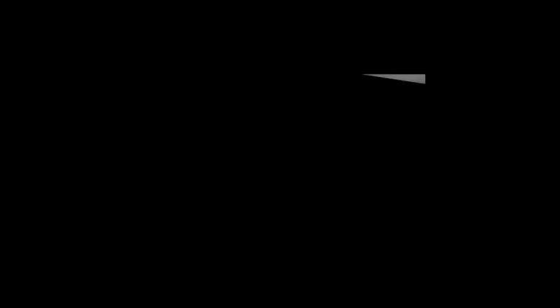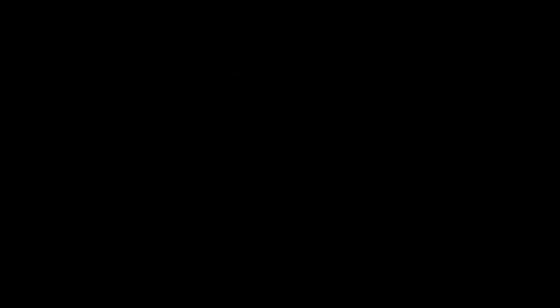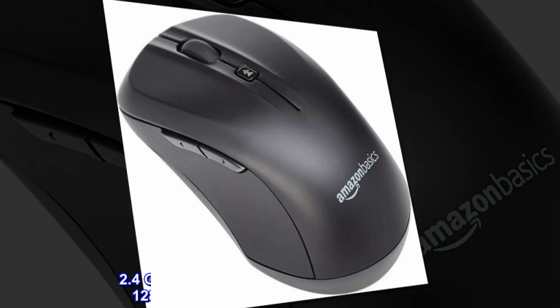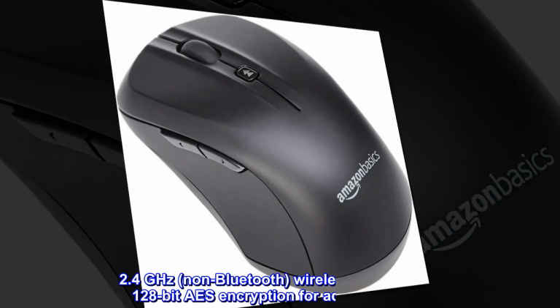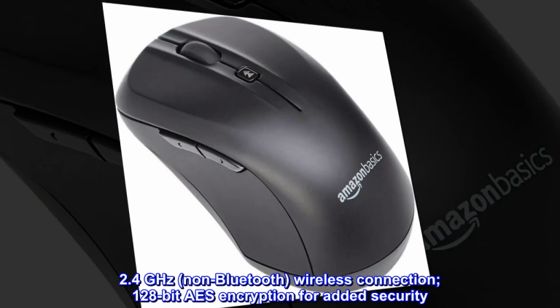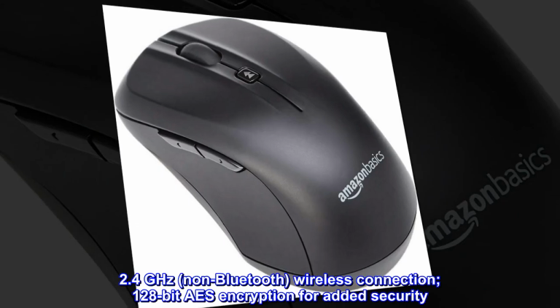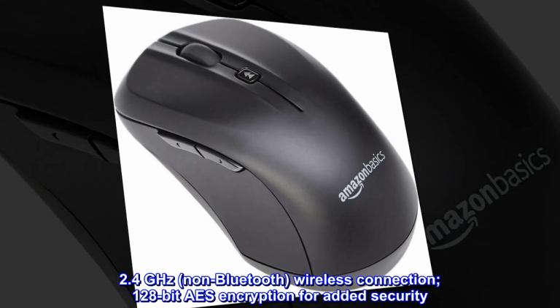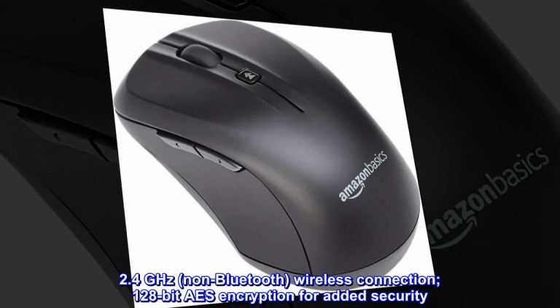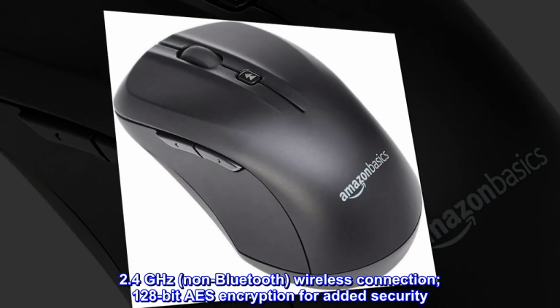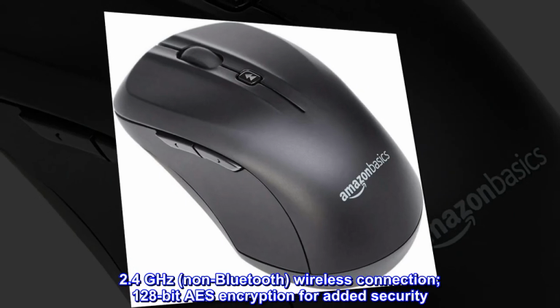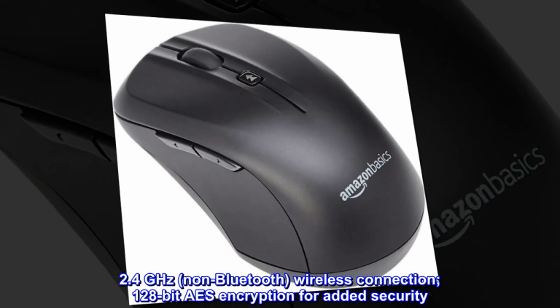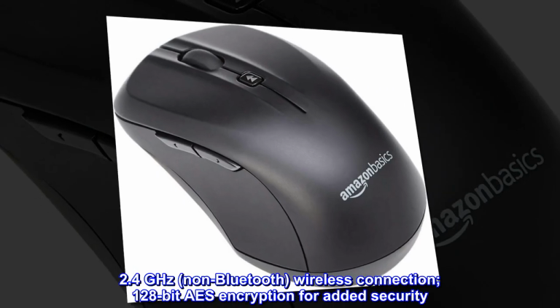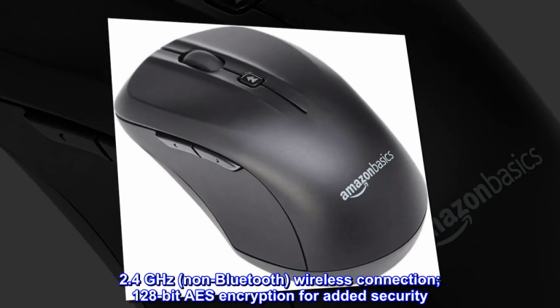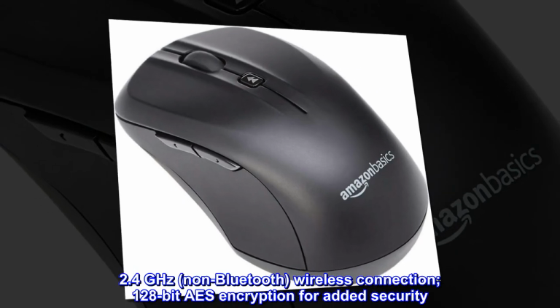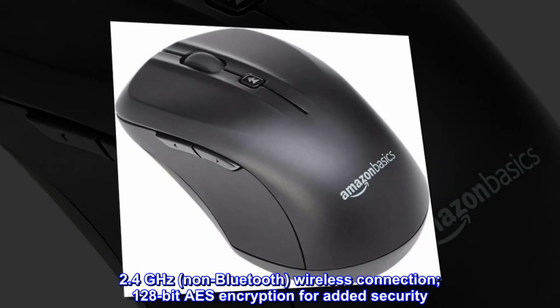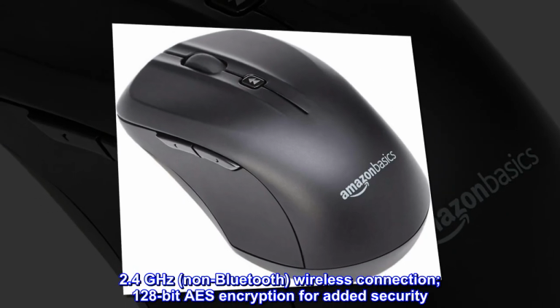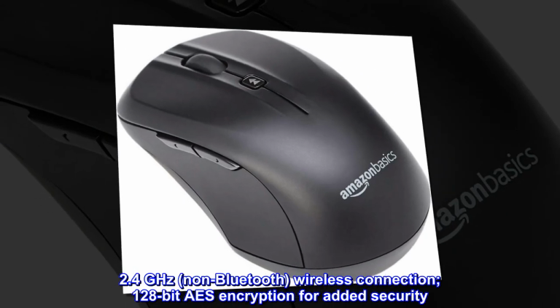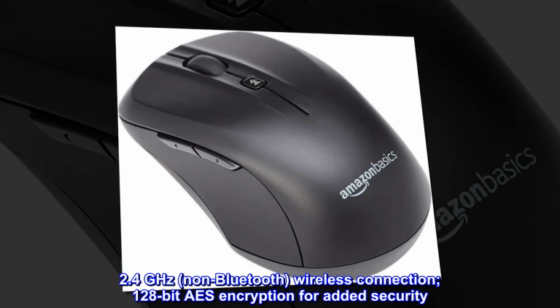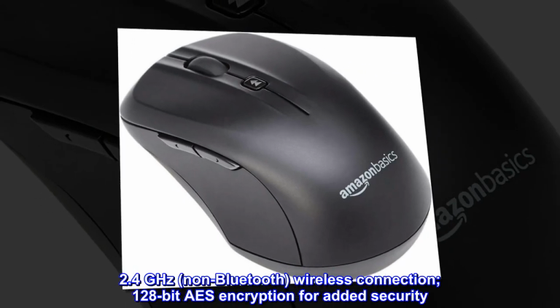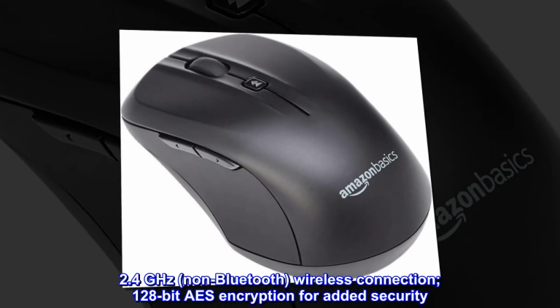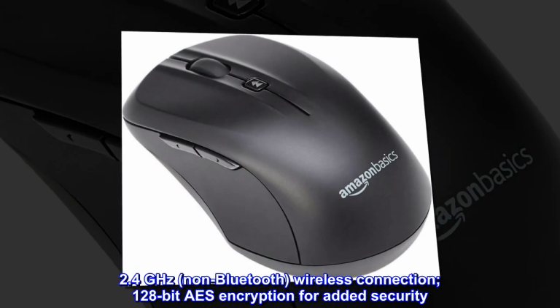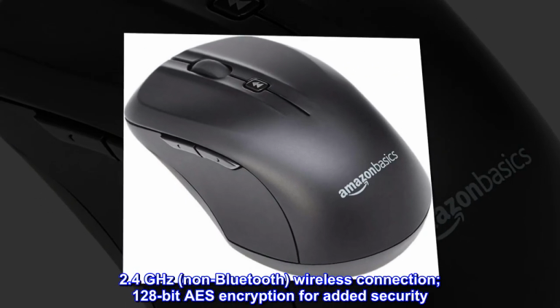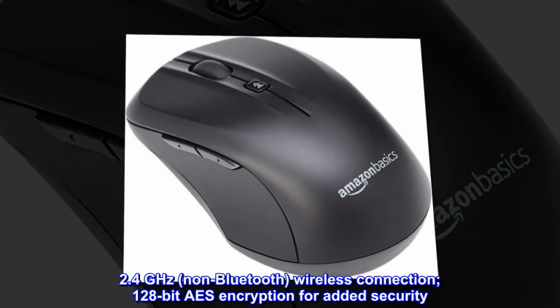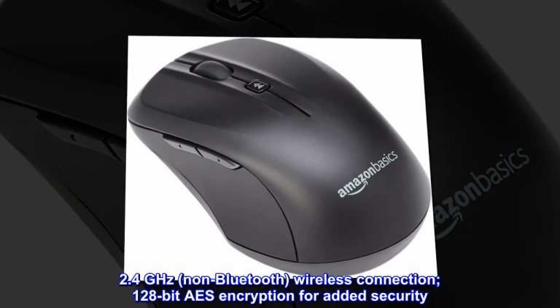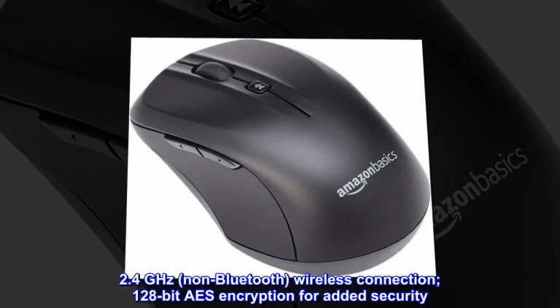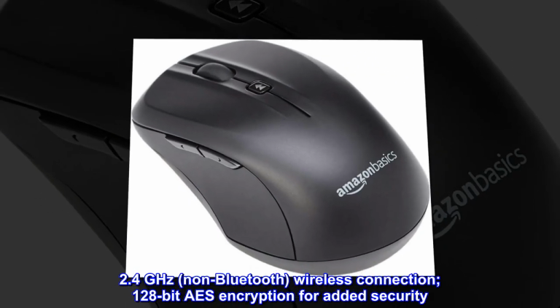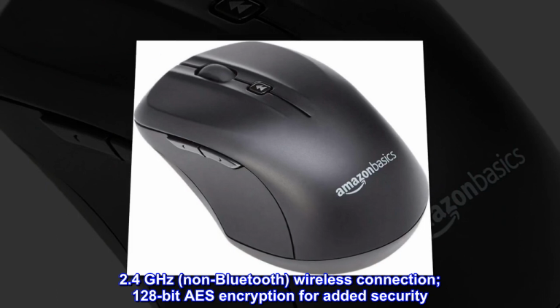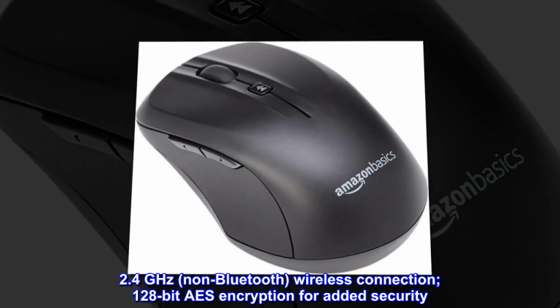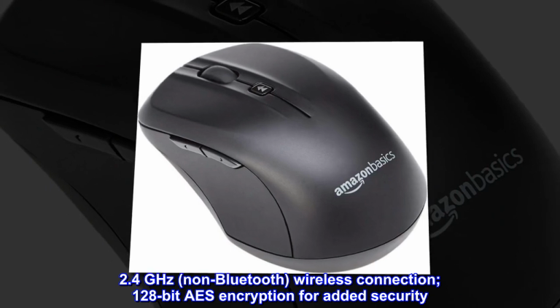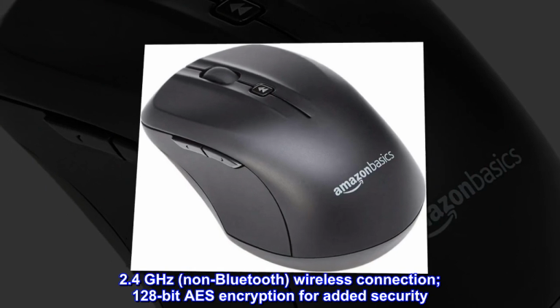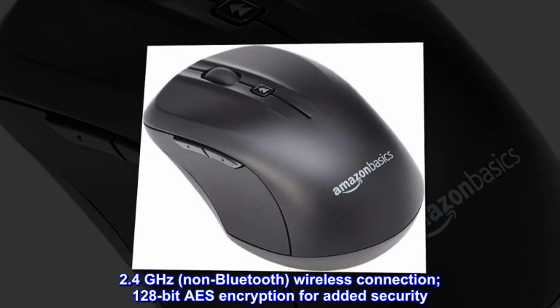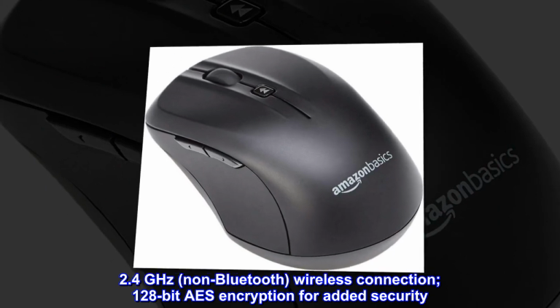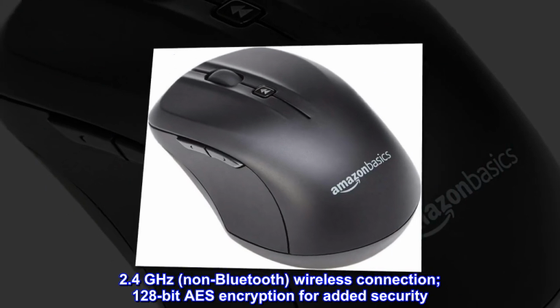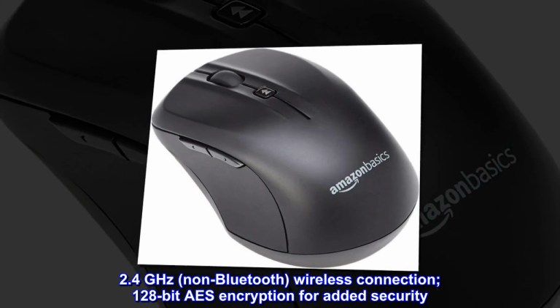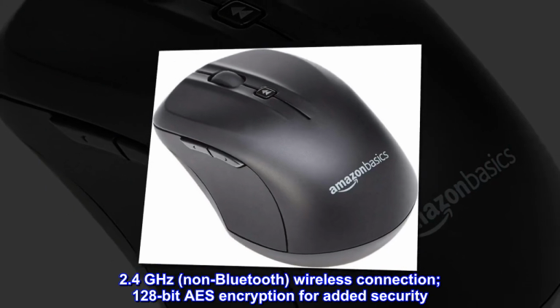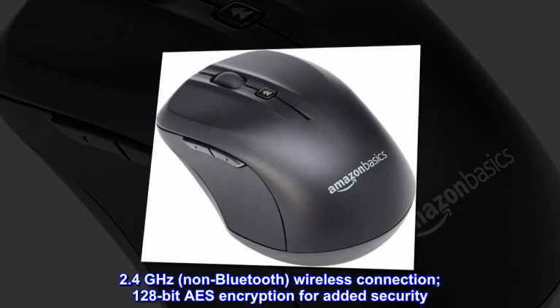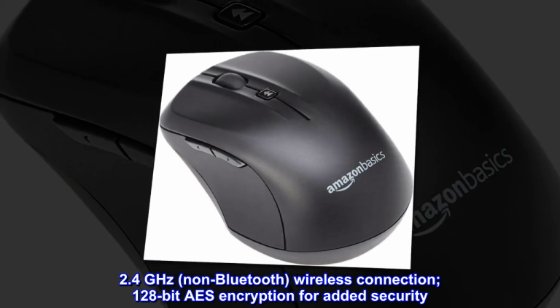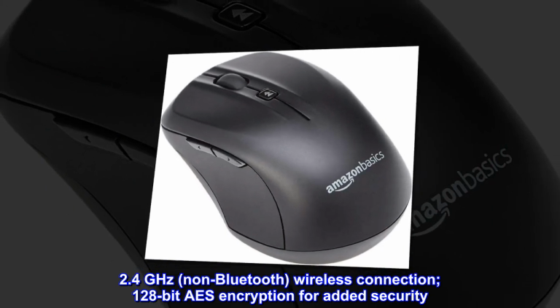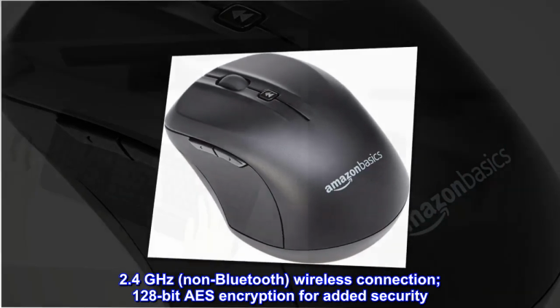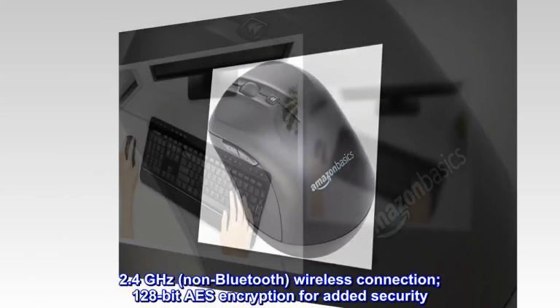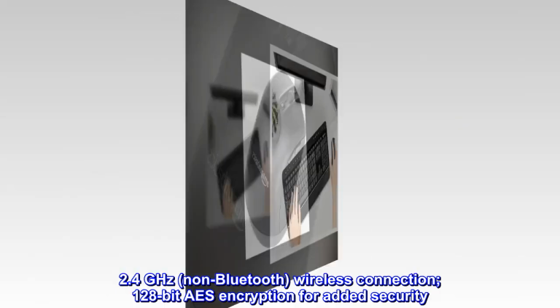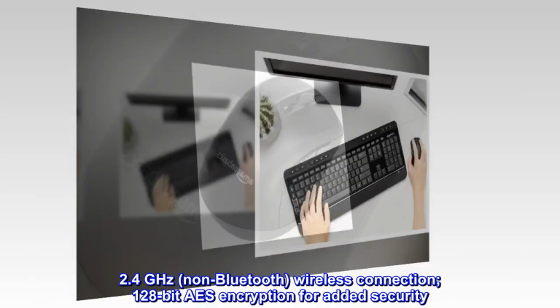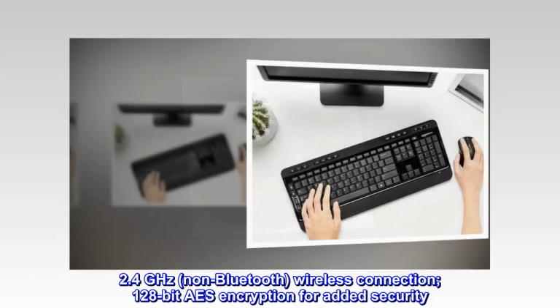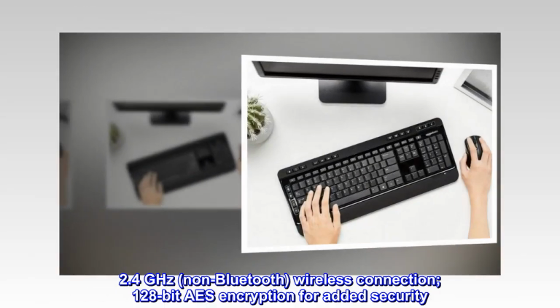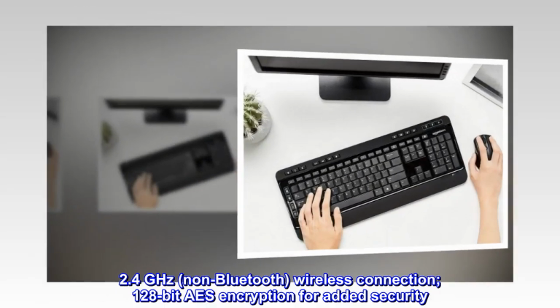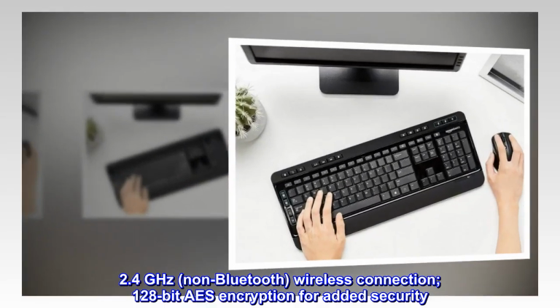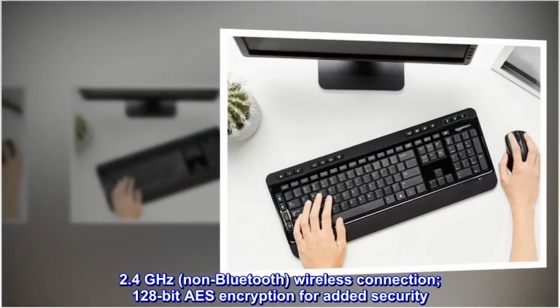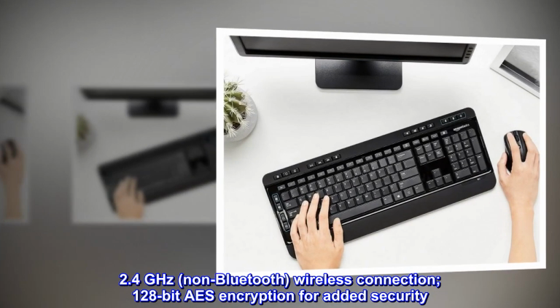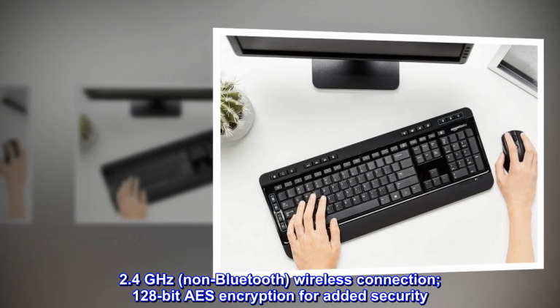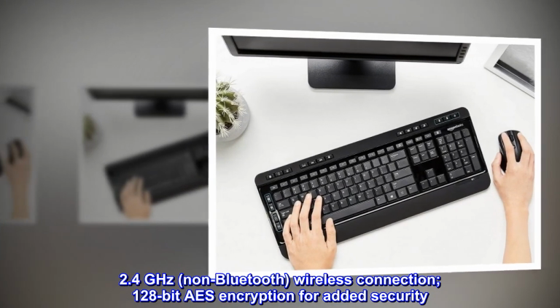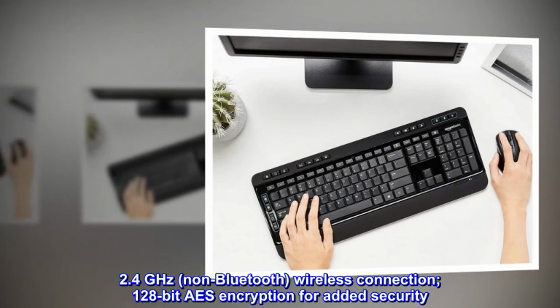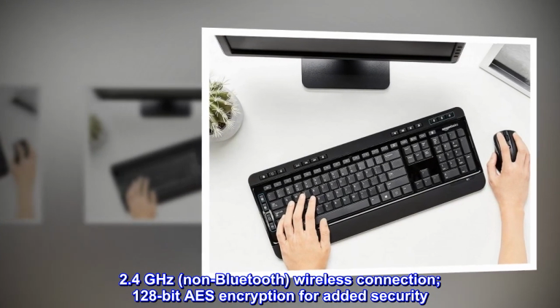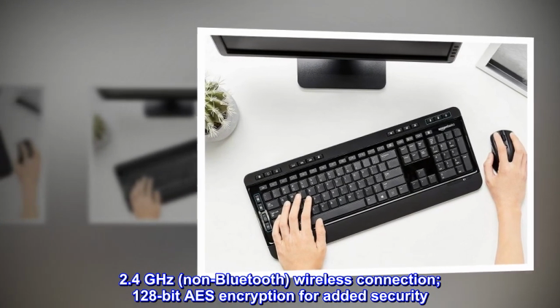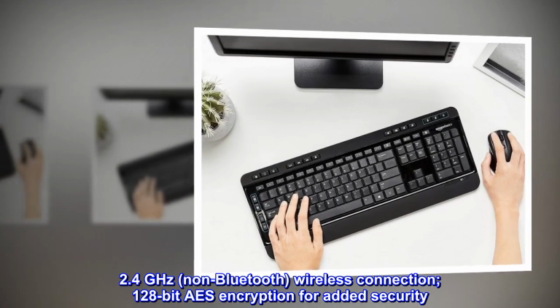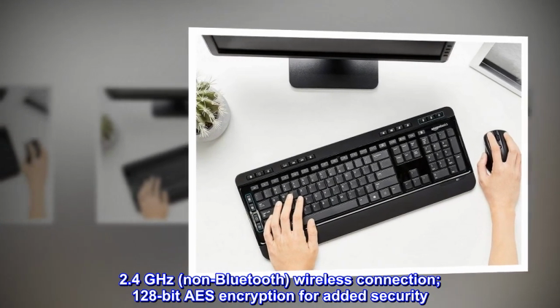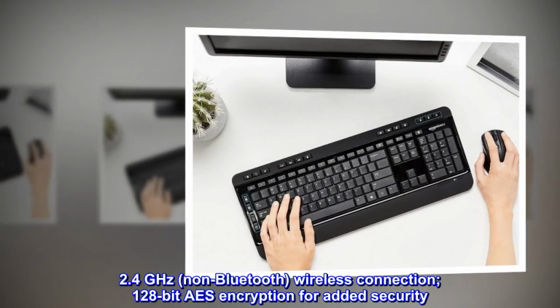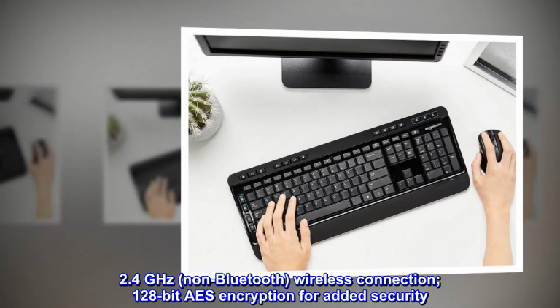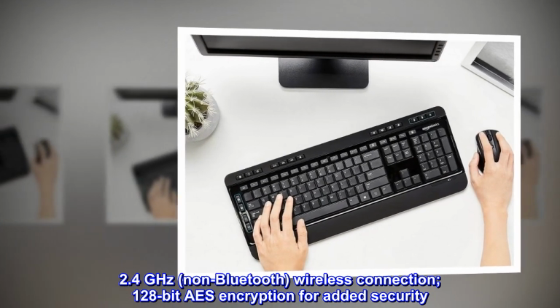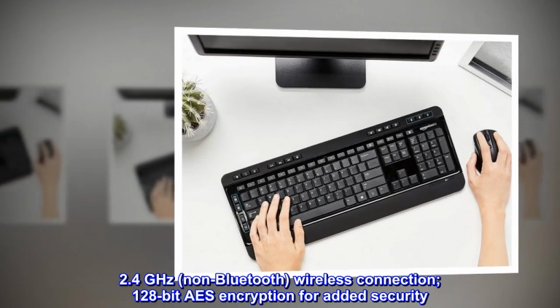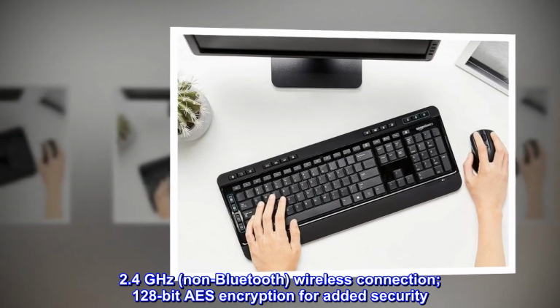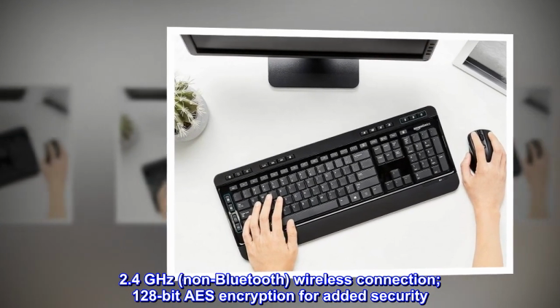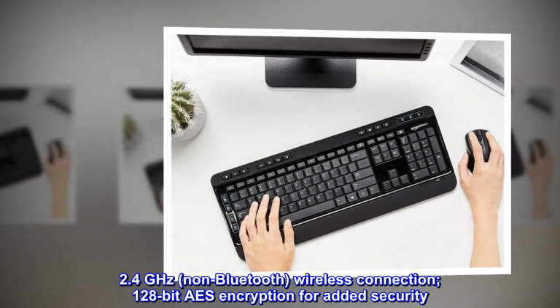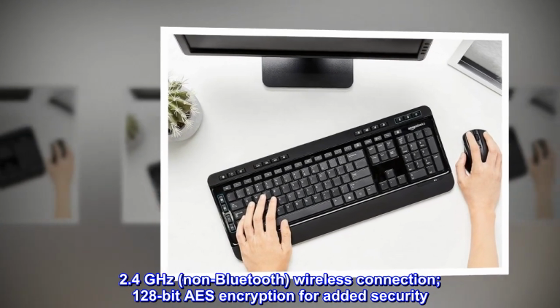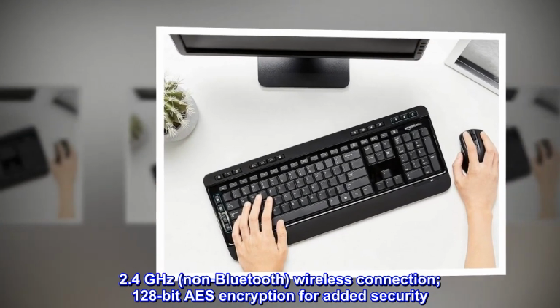2.4 GHz, non-Bluetooth wireless connection with 128-bit AES encryption for added security.